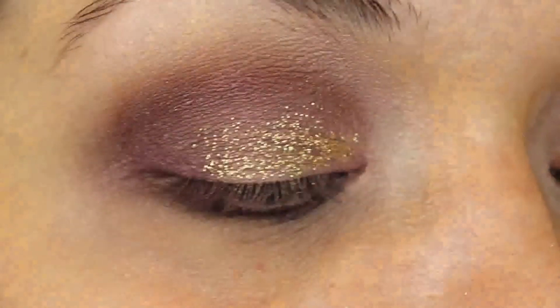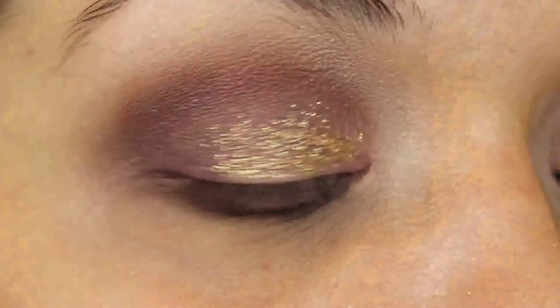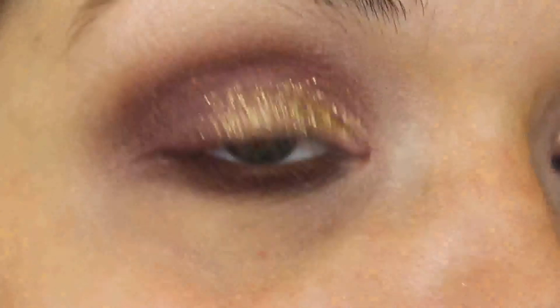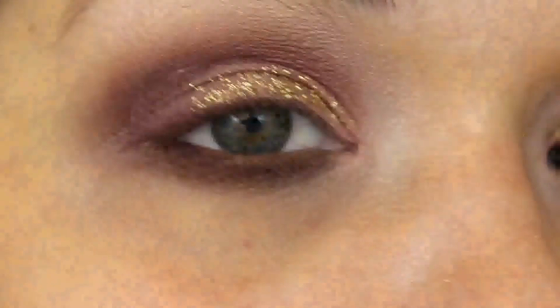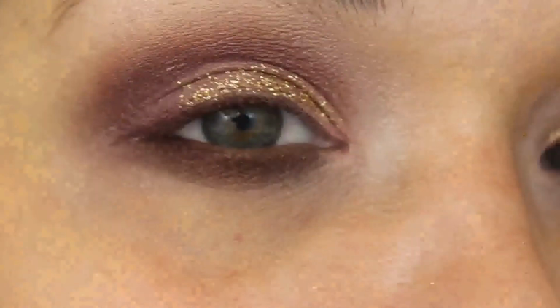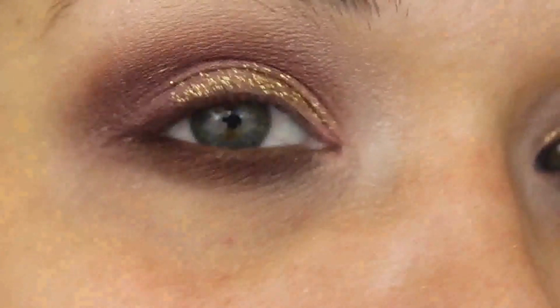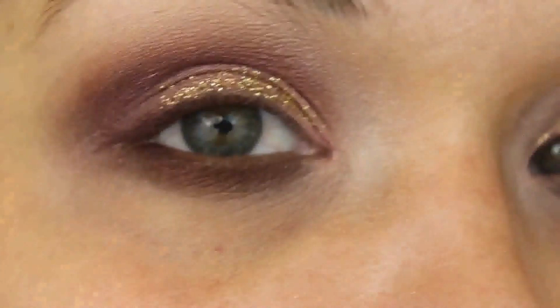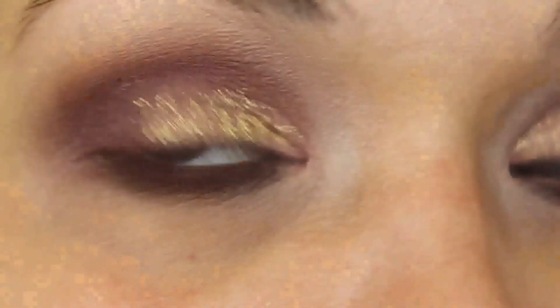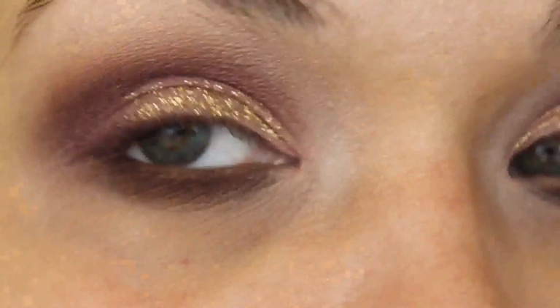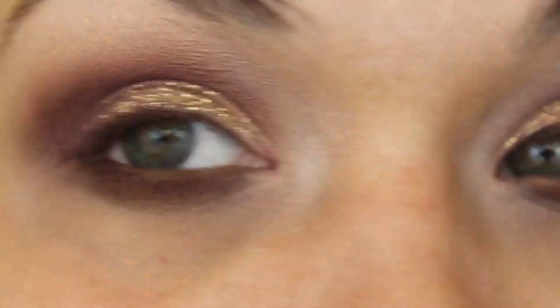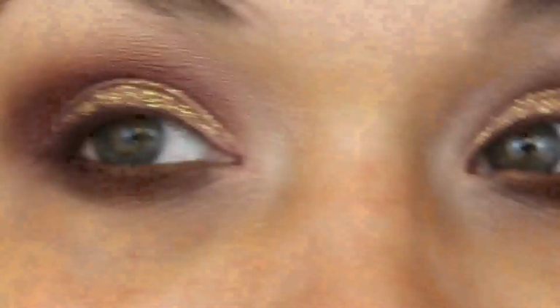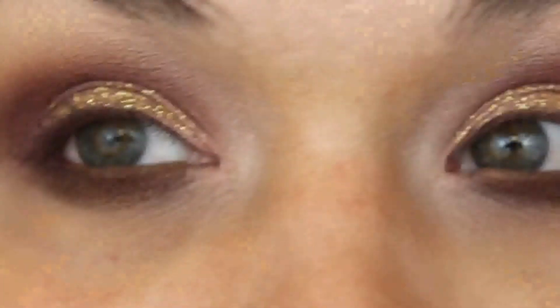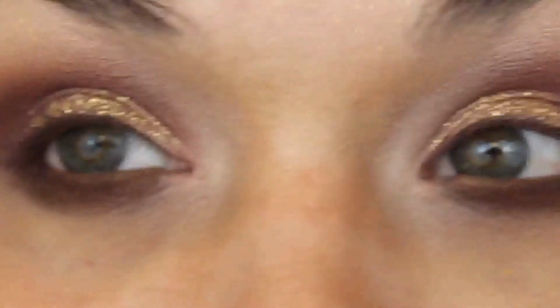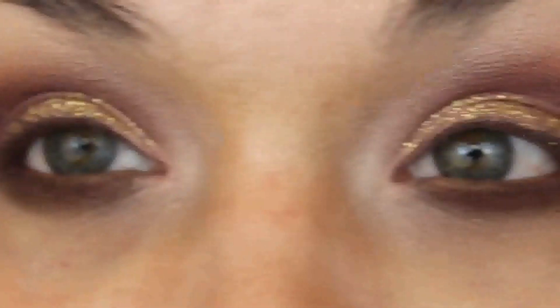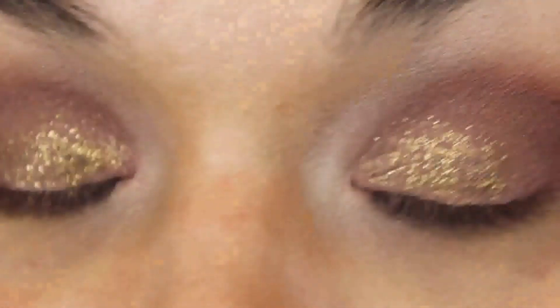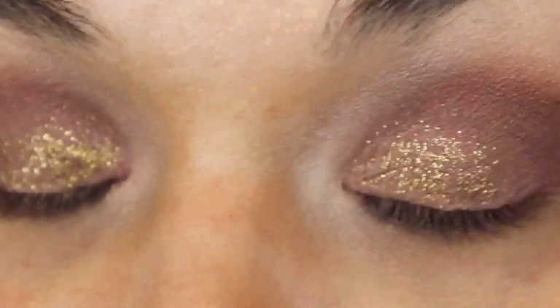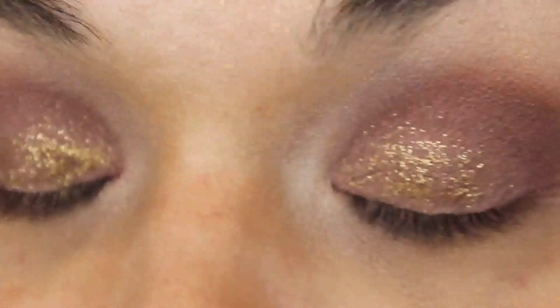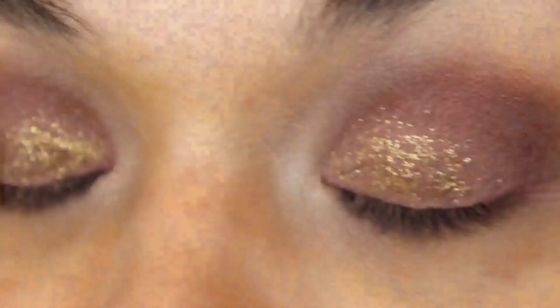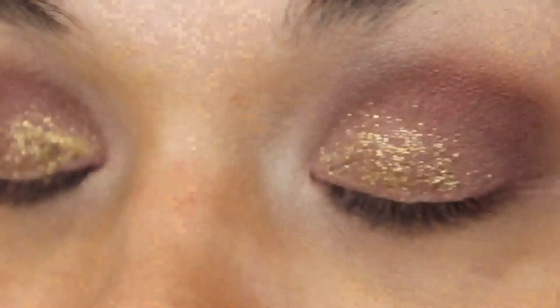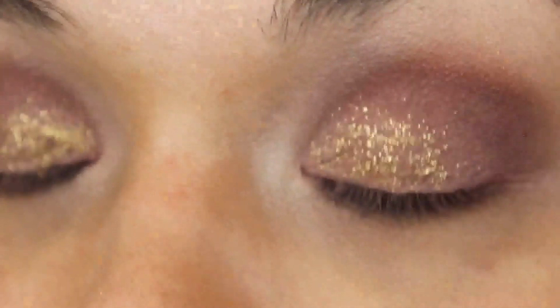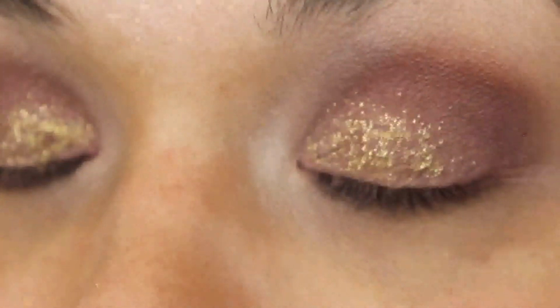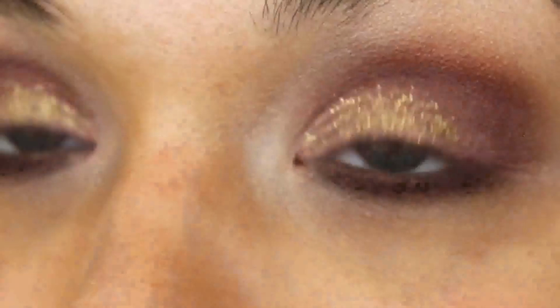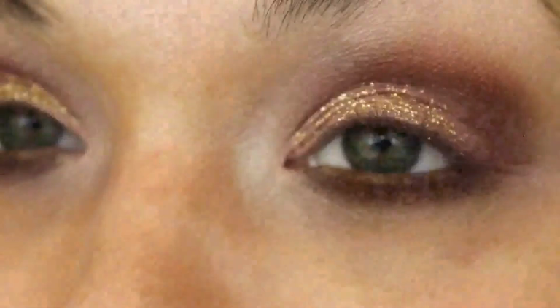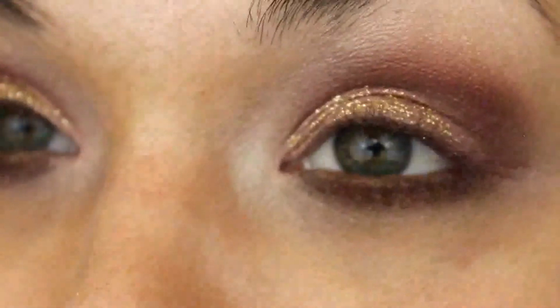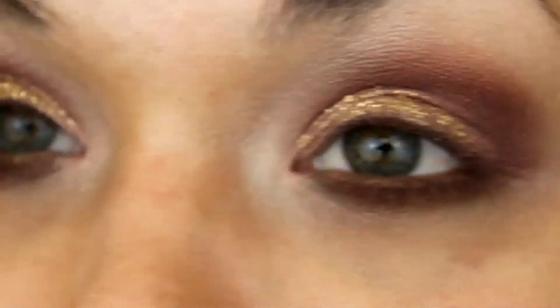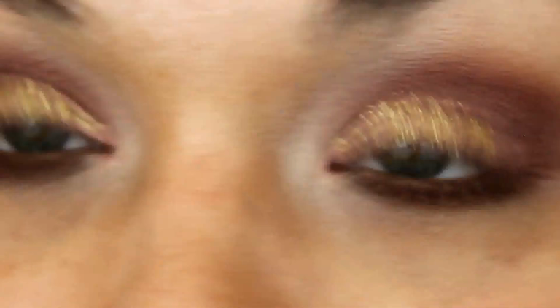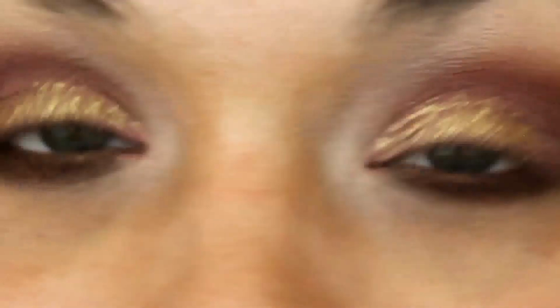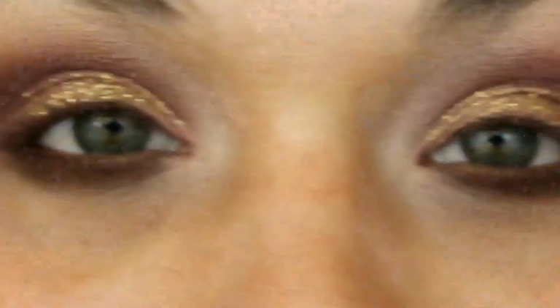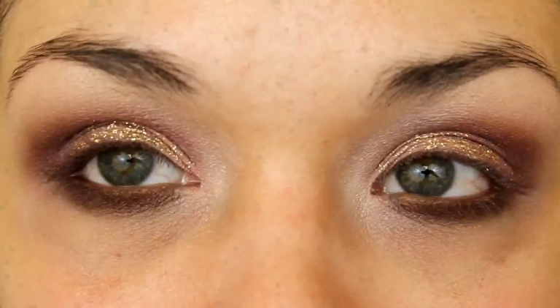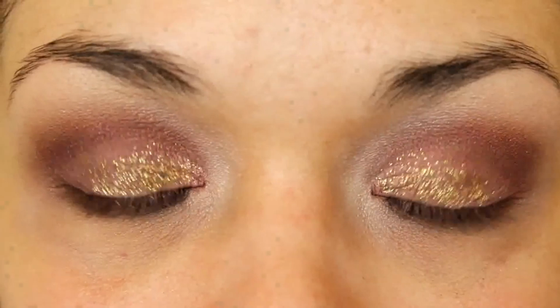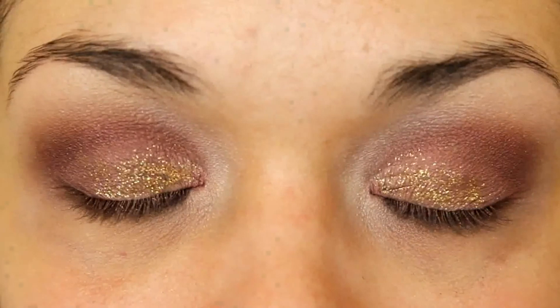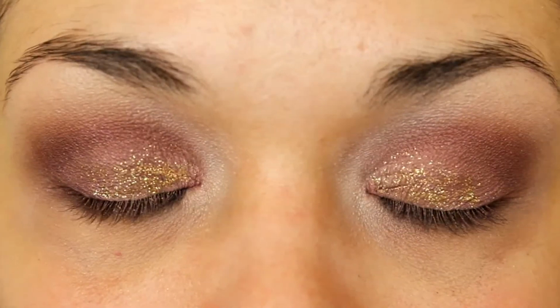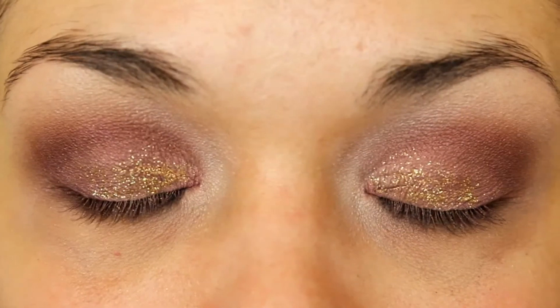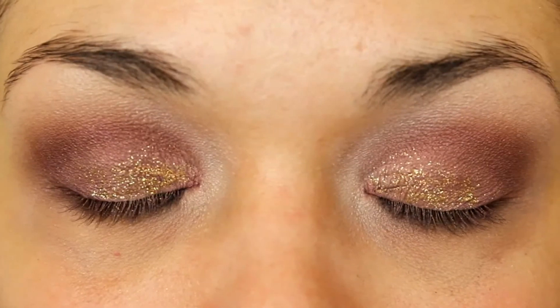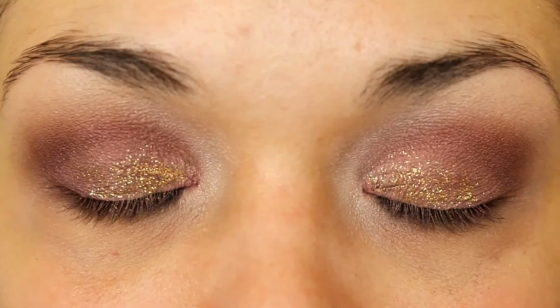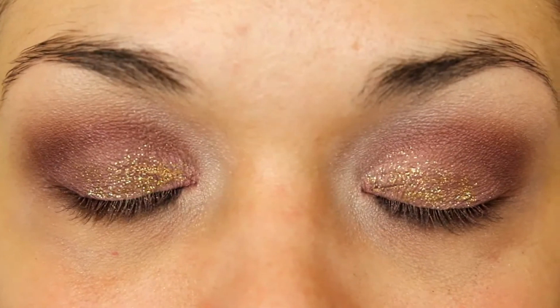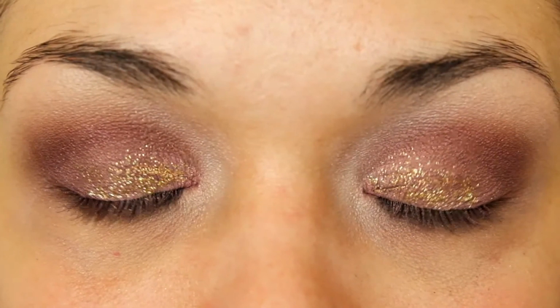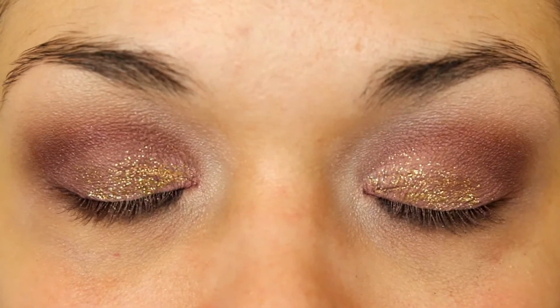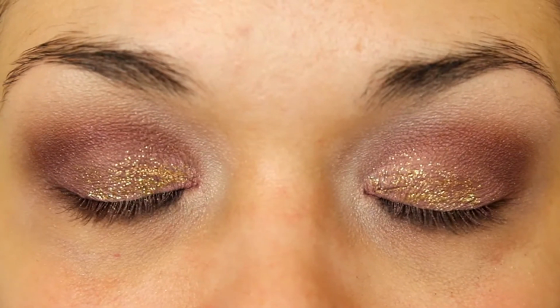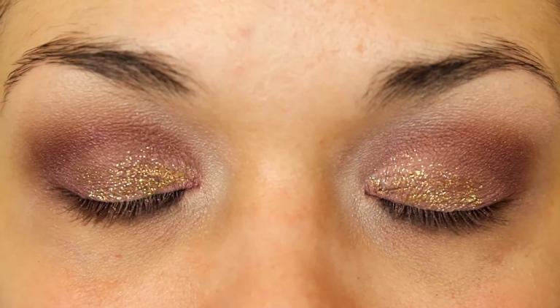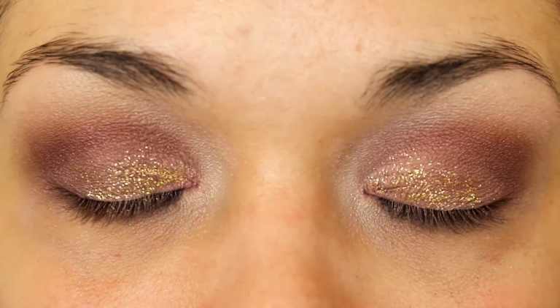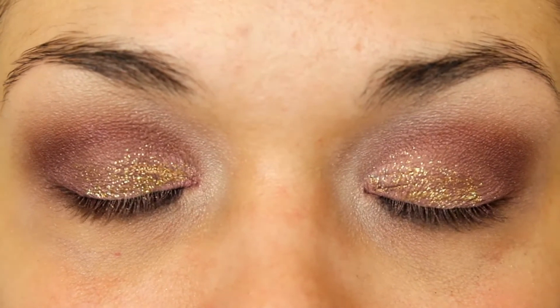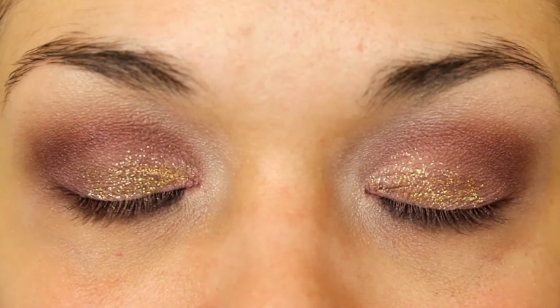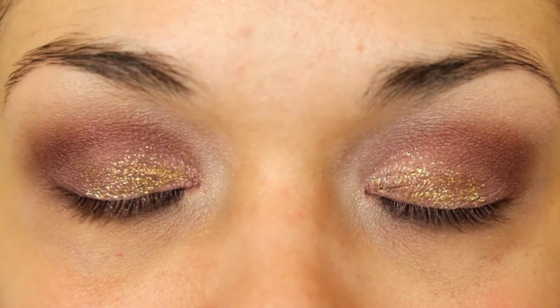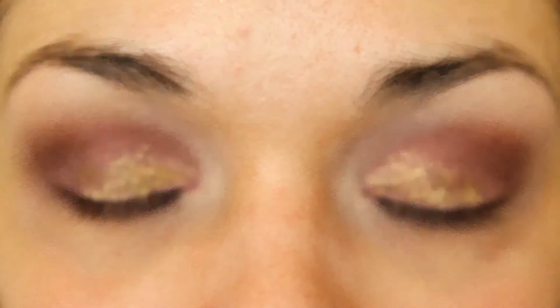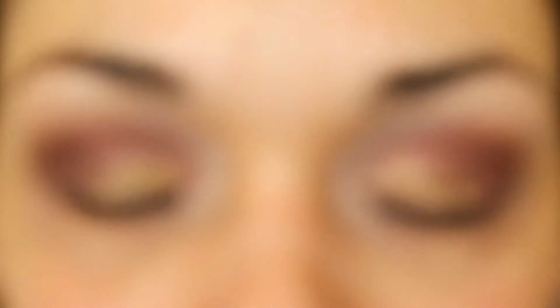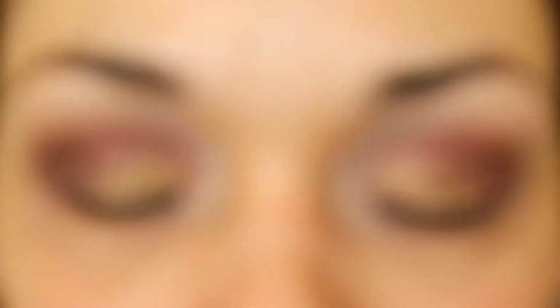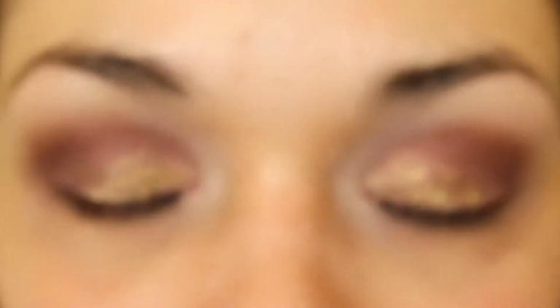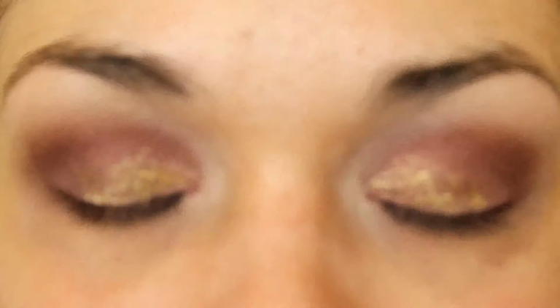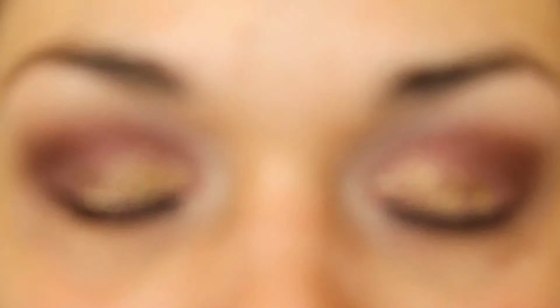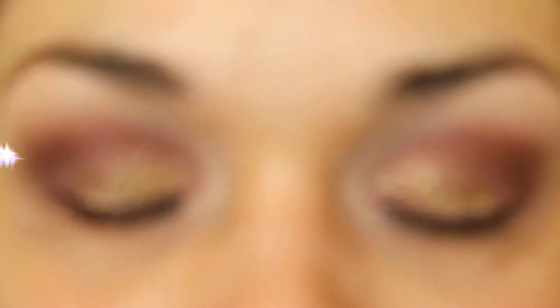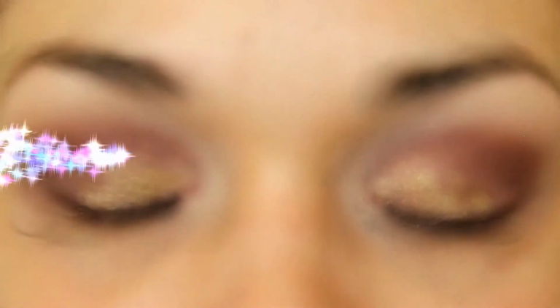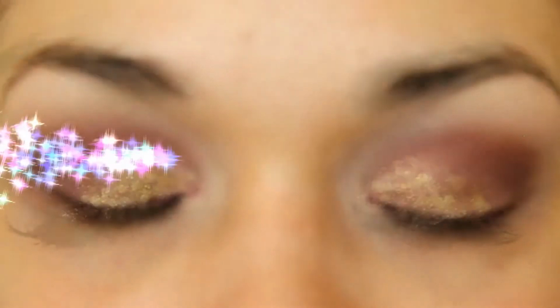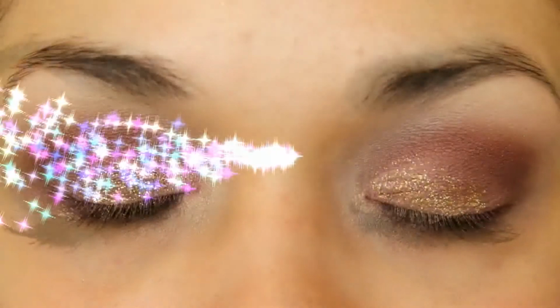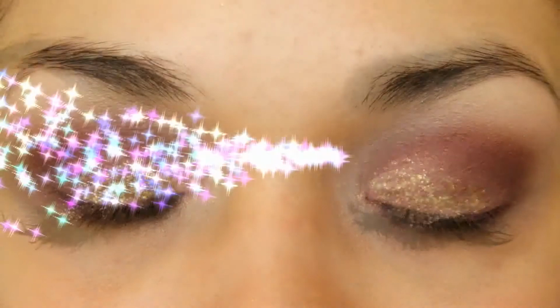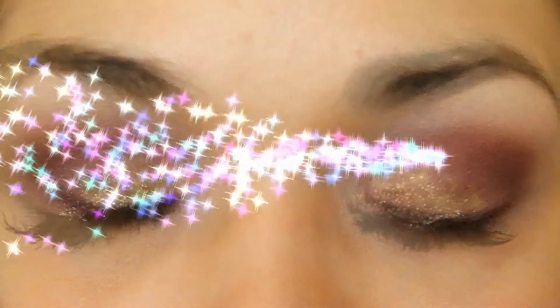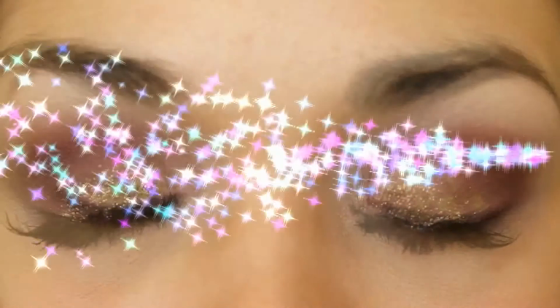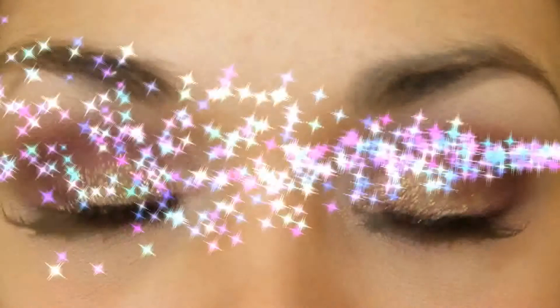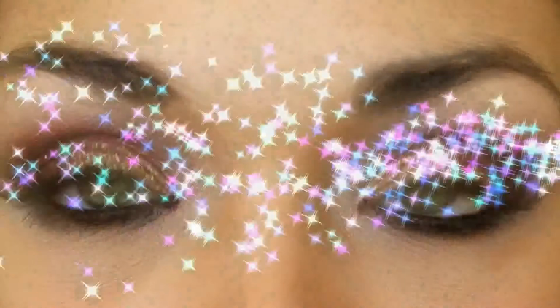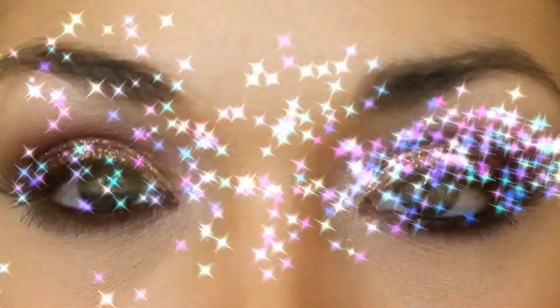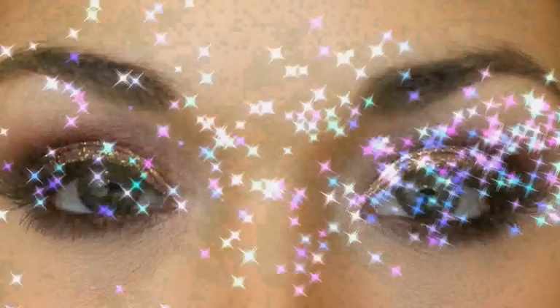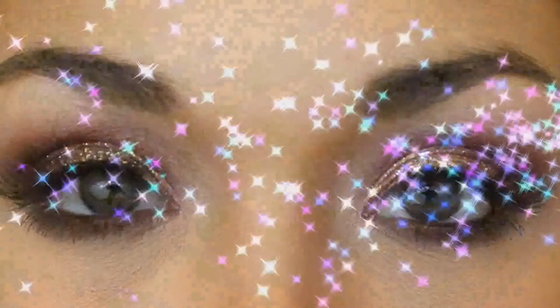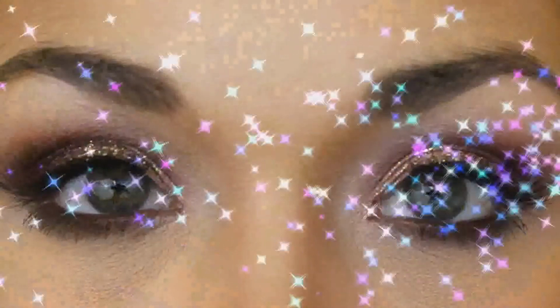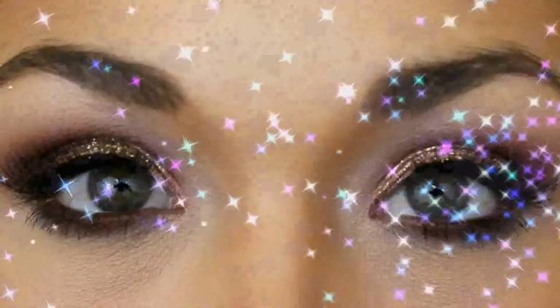And that completes the eye tutorial for this look. I'm going to apply lashes and the rest of my face and I'll be back to show you guys the completed look.